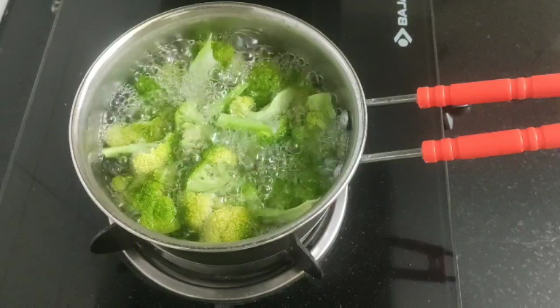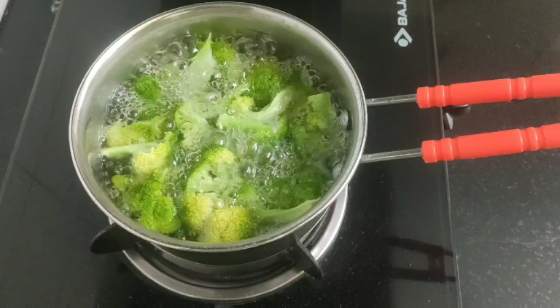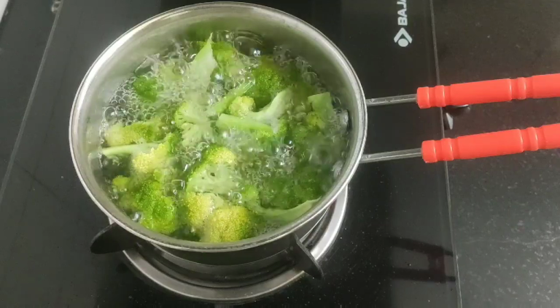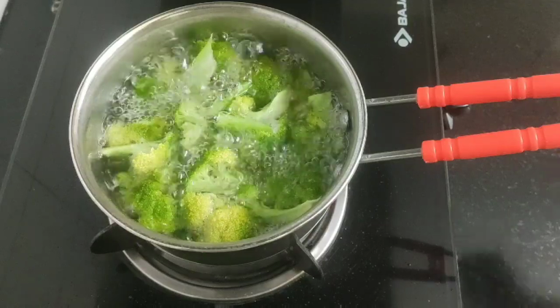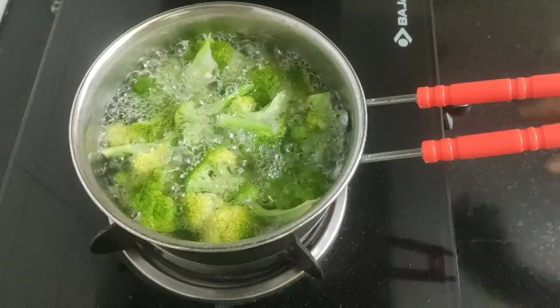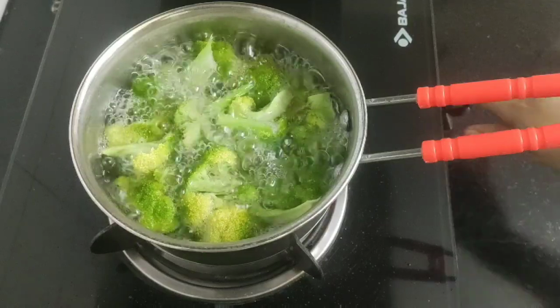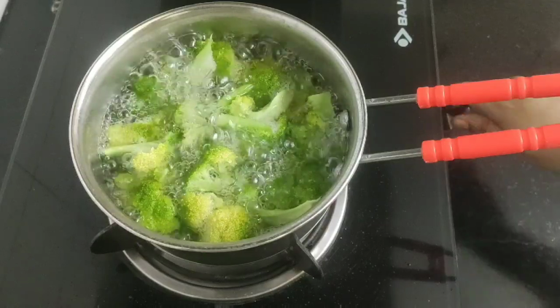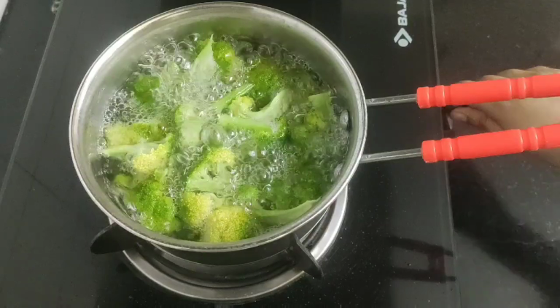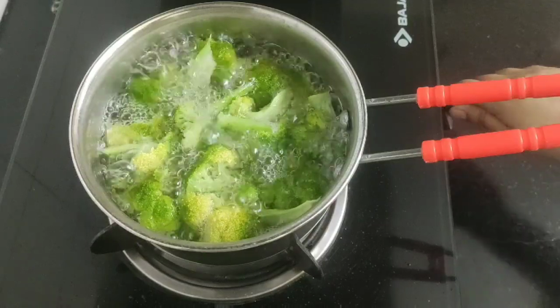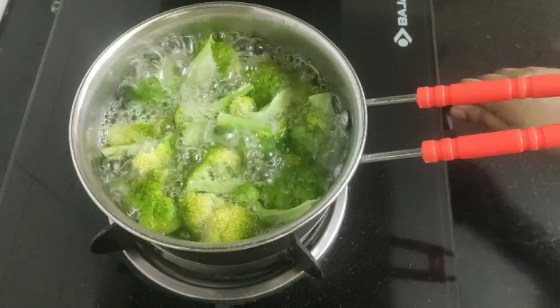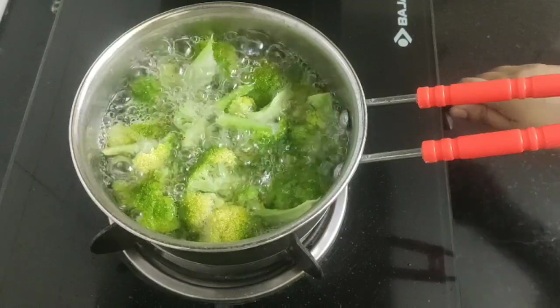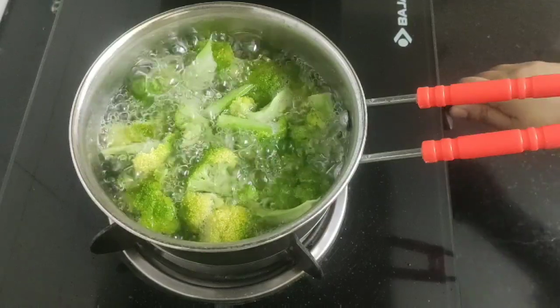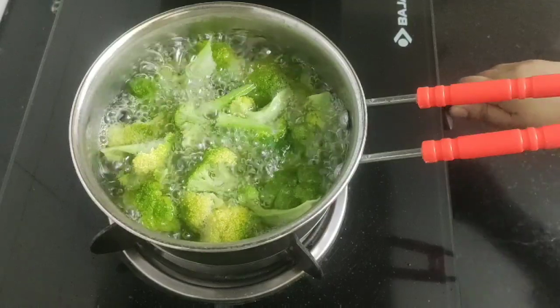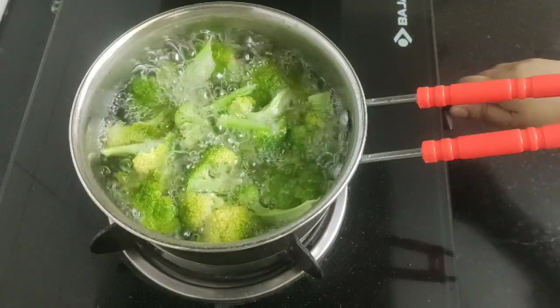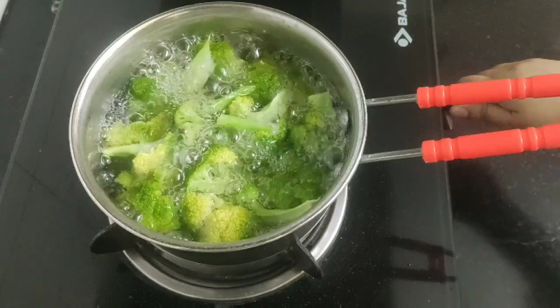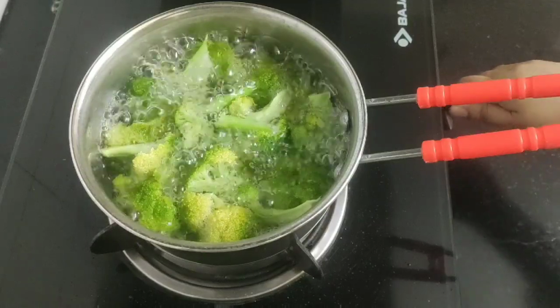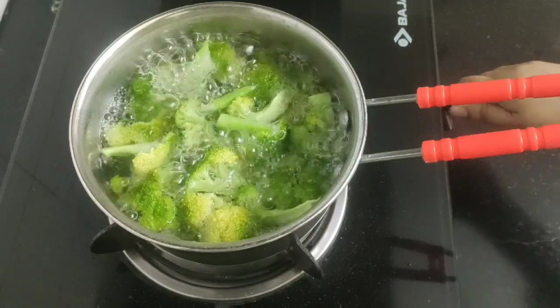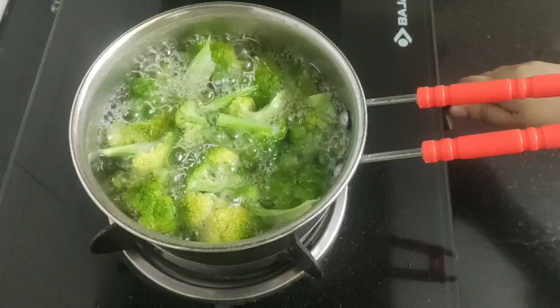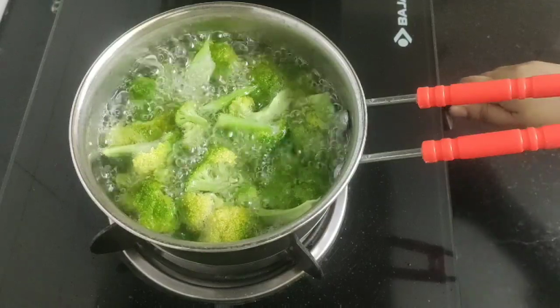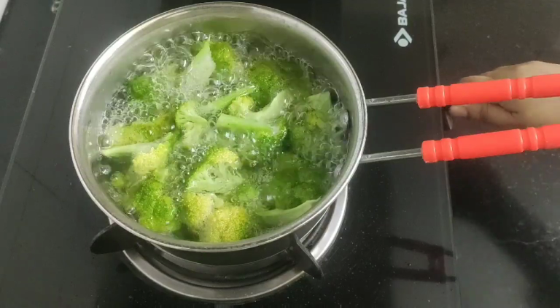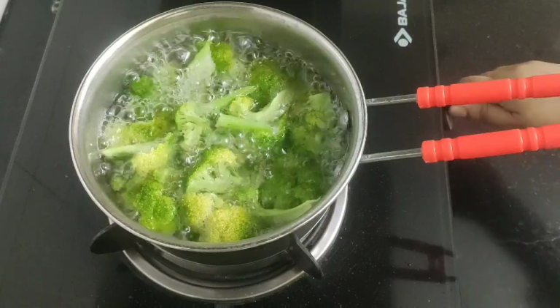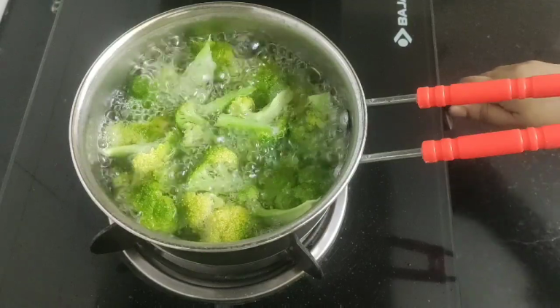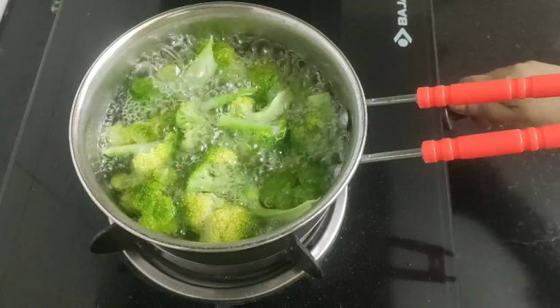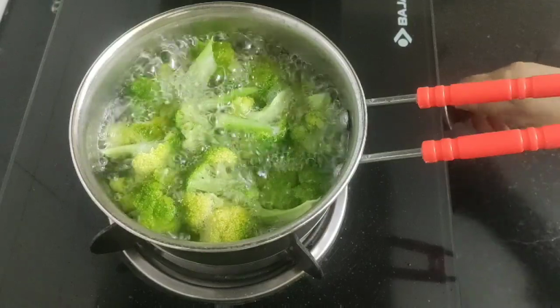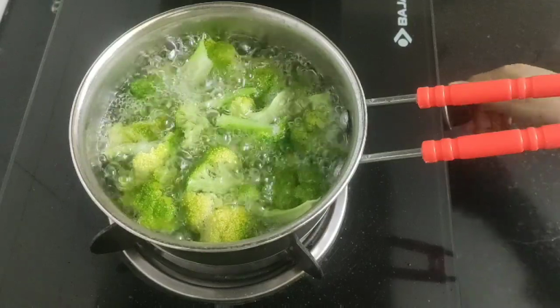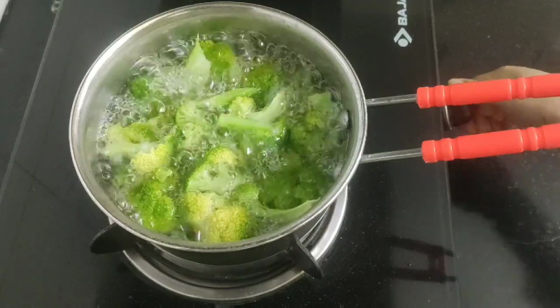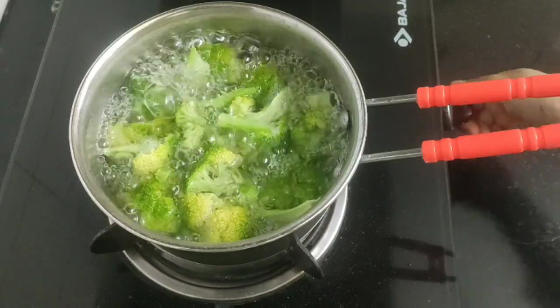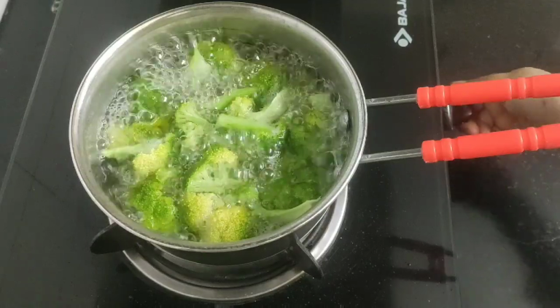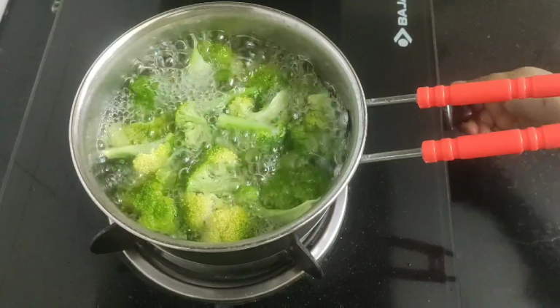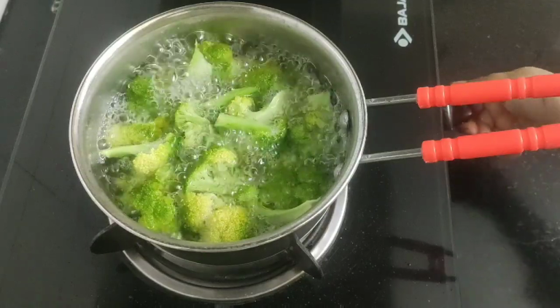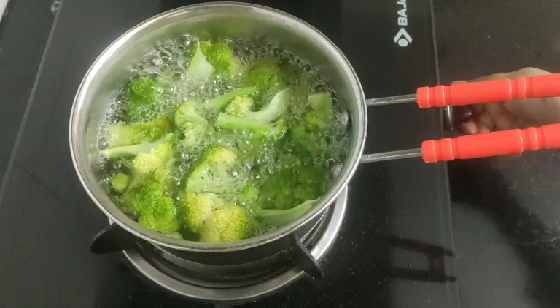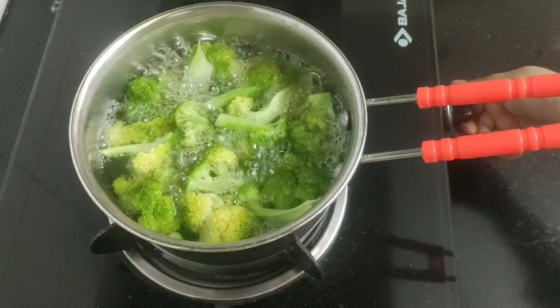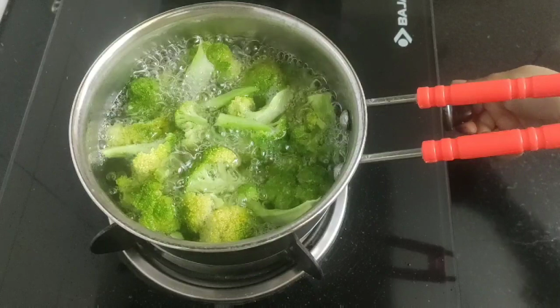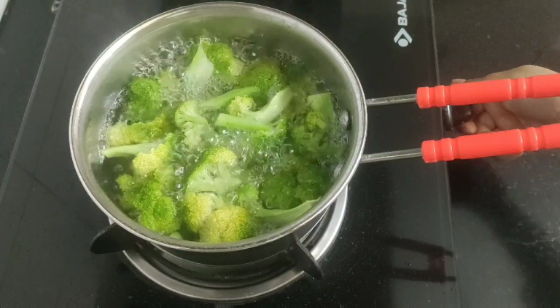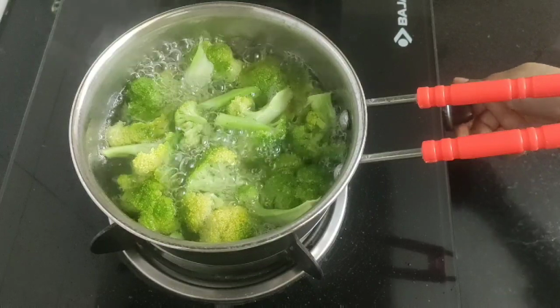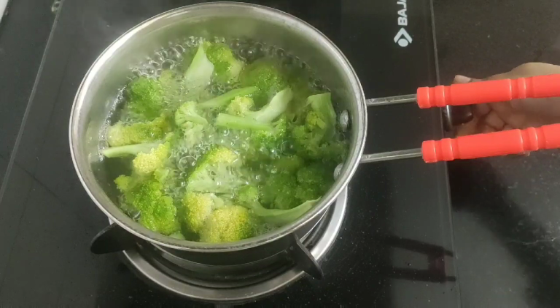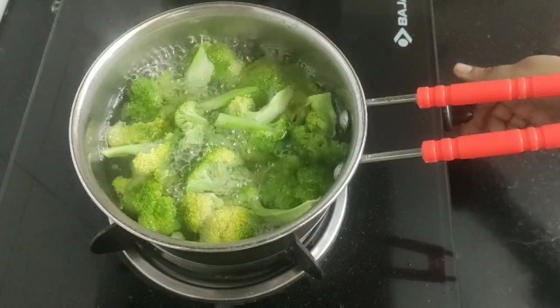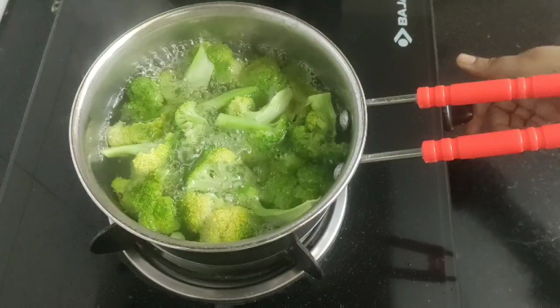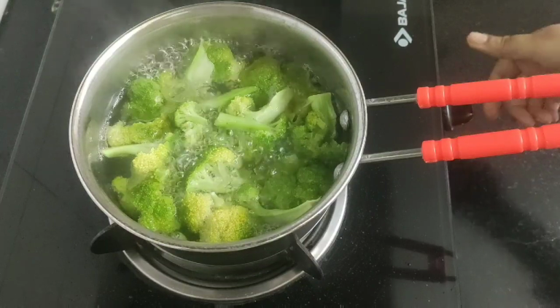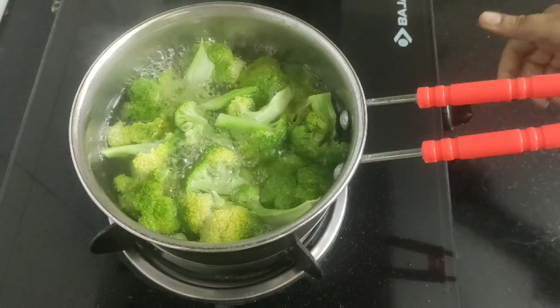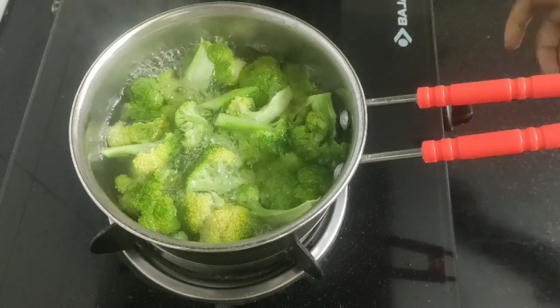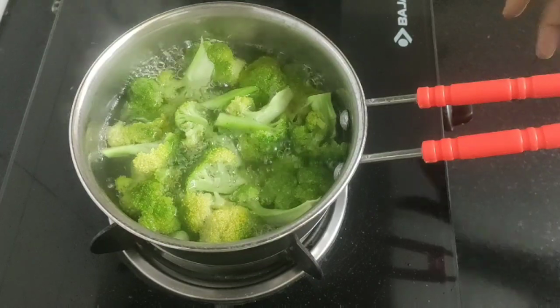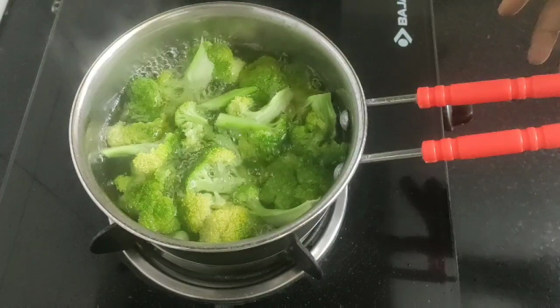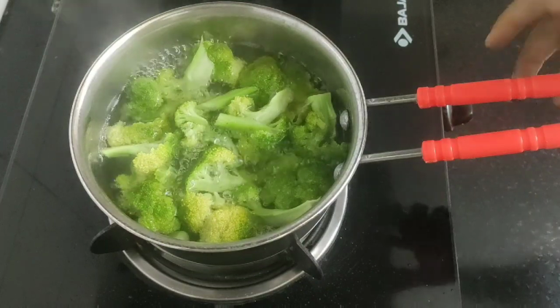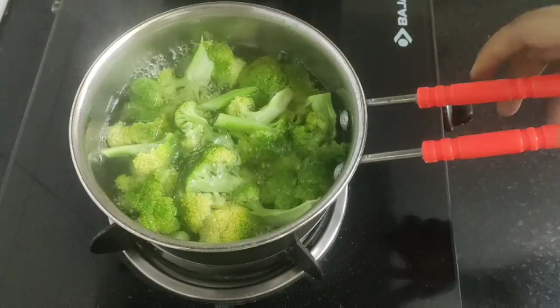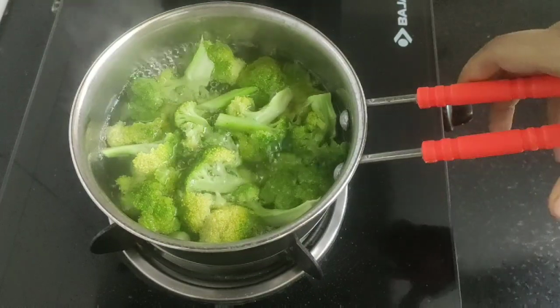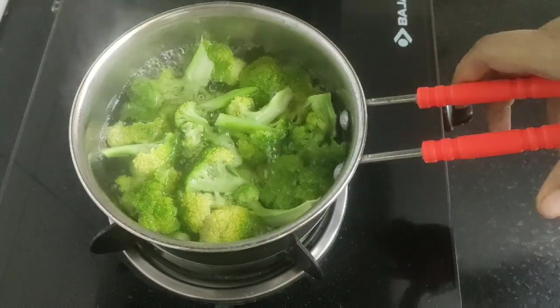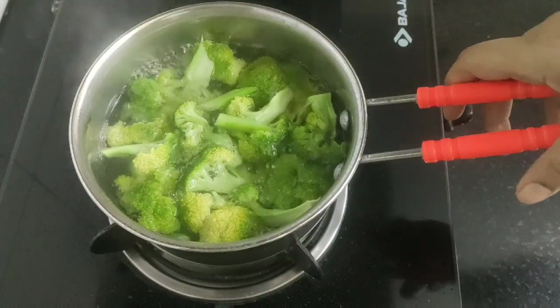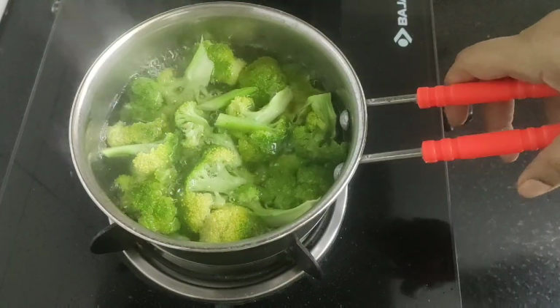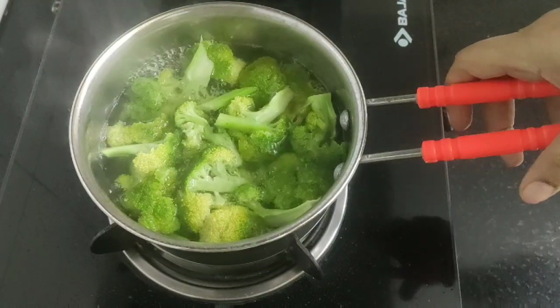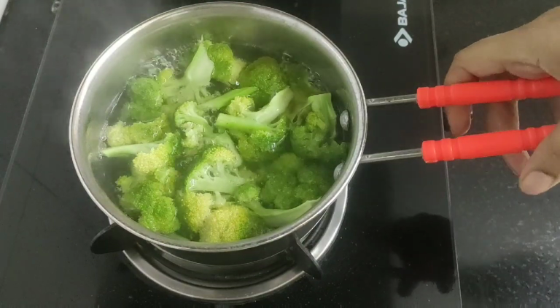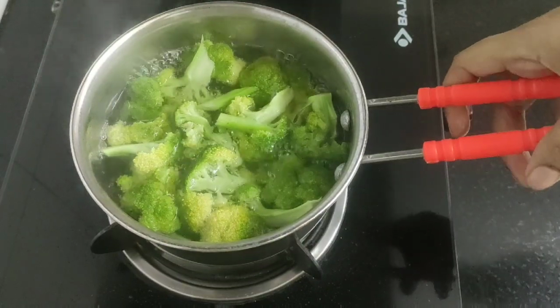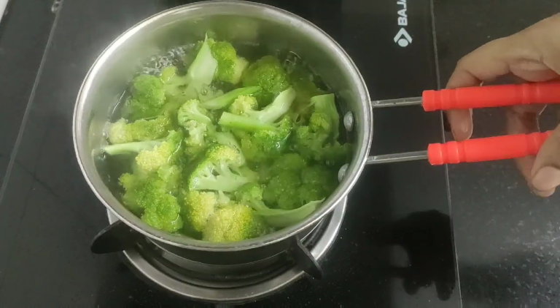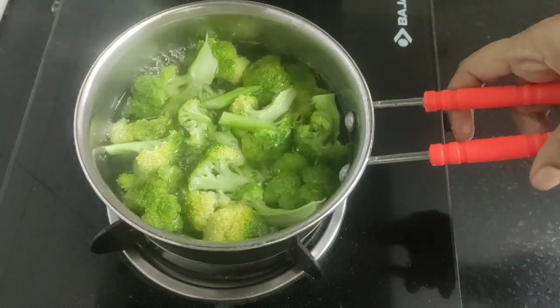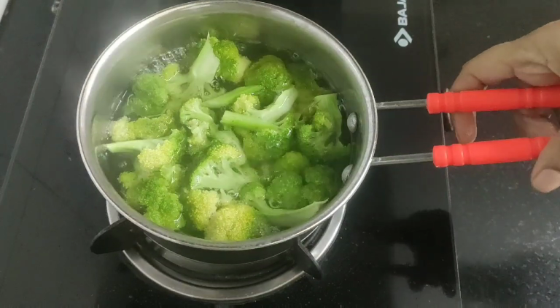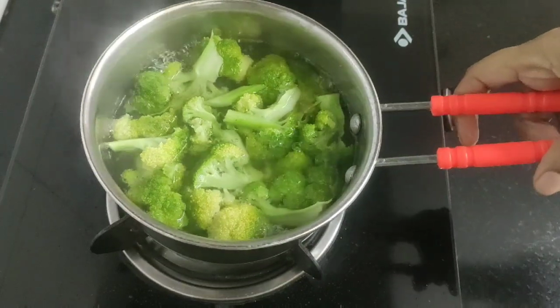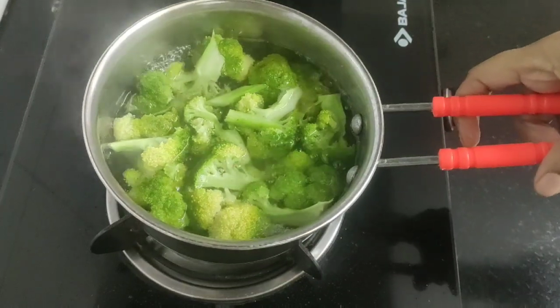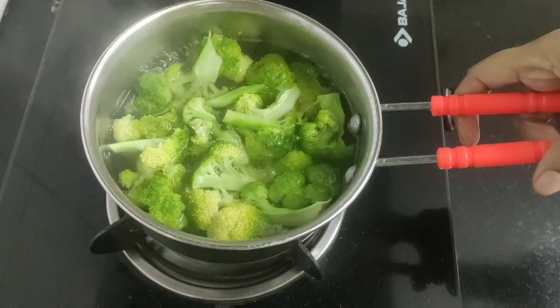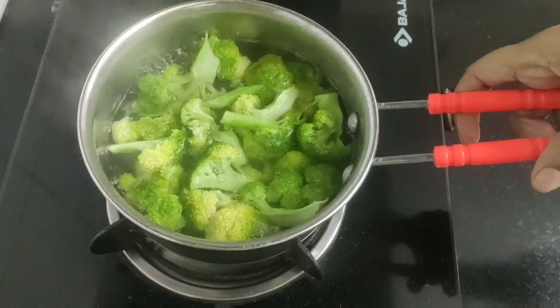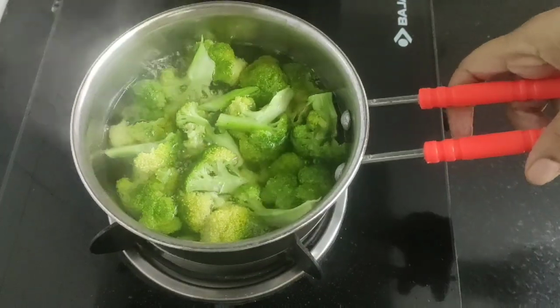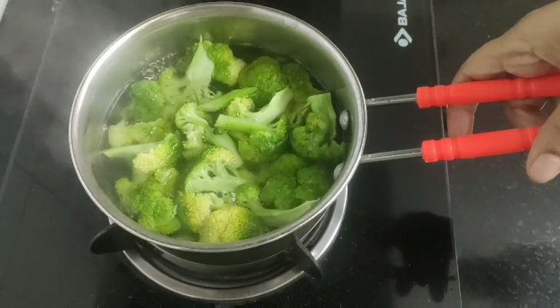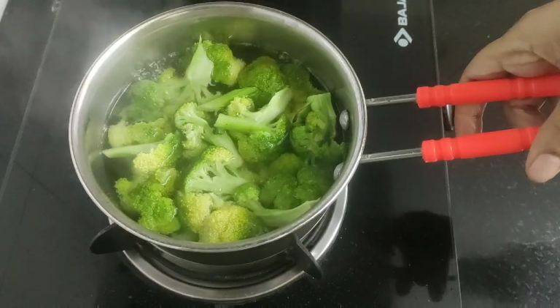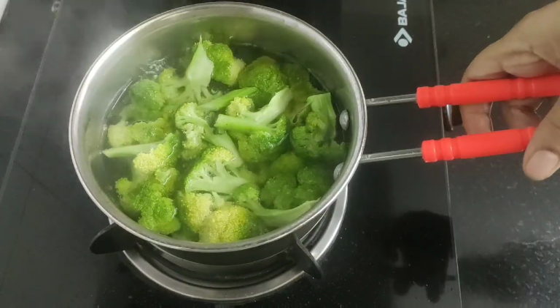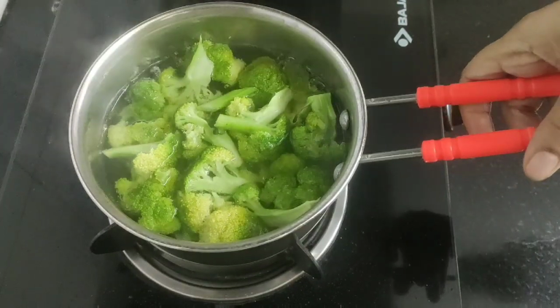Now let's check the broccoli florets. By now they have been partially boiled, so I will turn off the flame, drain the water, and allow them to cool down slightly.